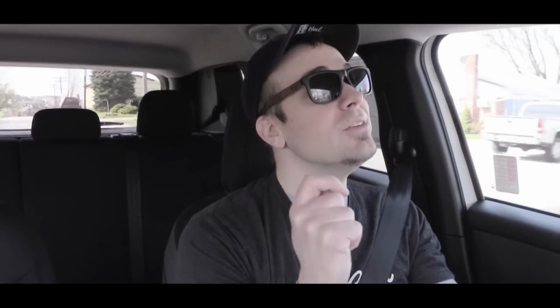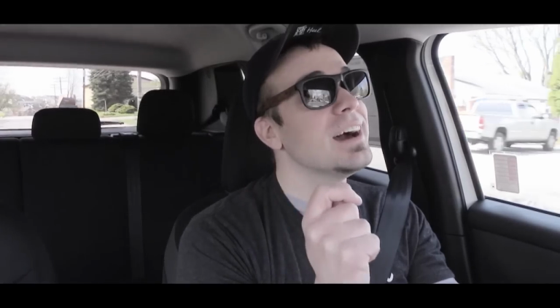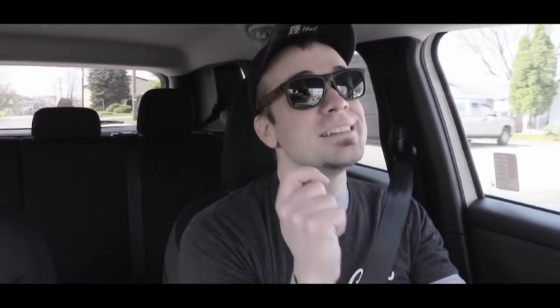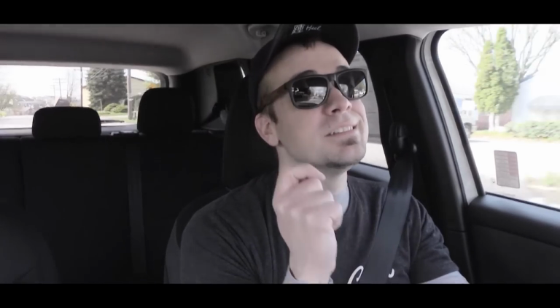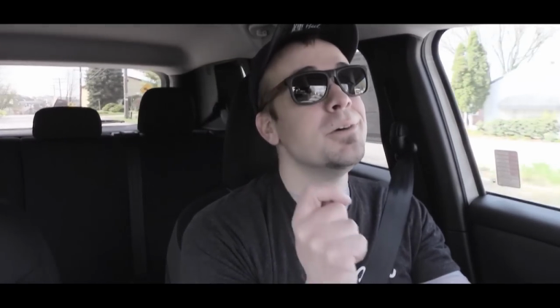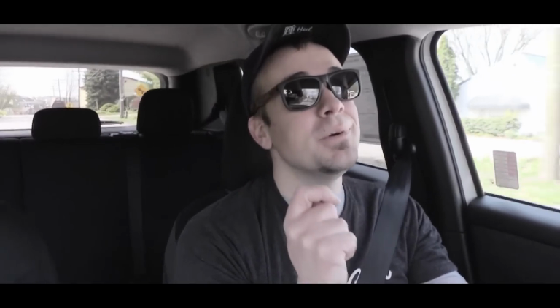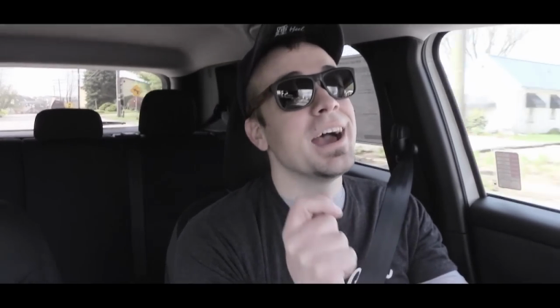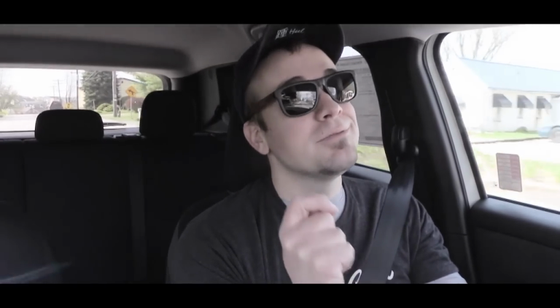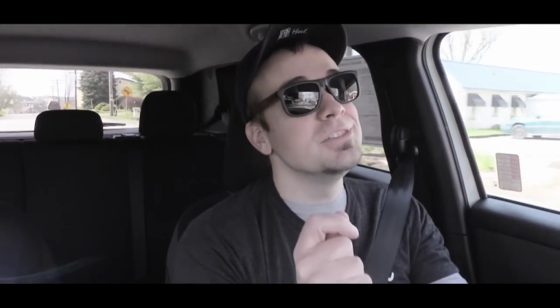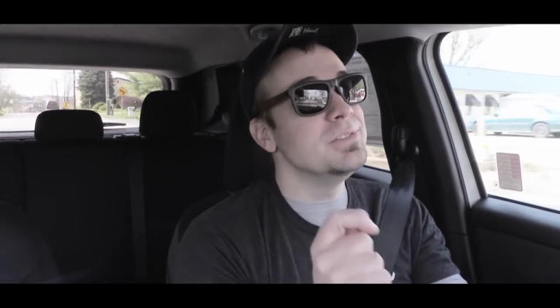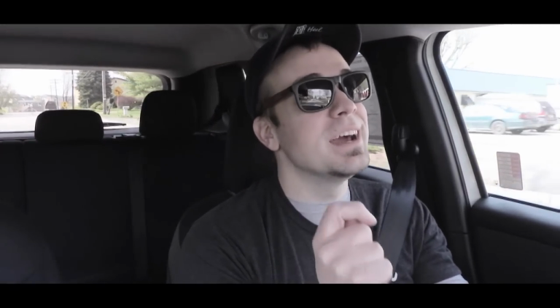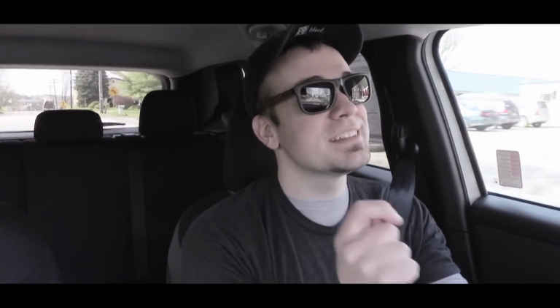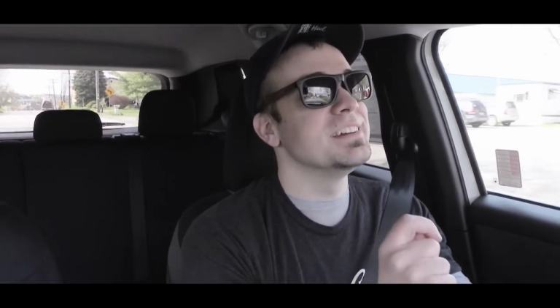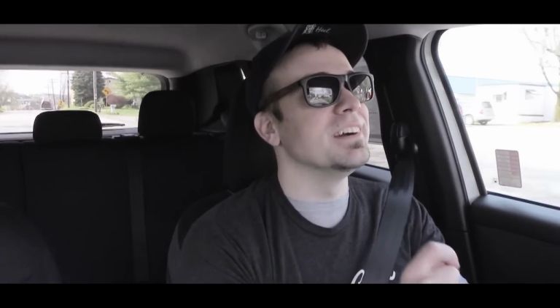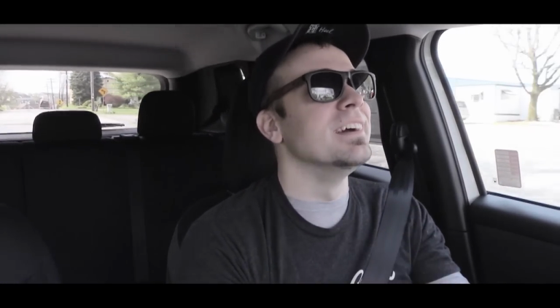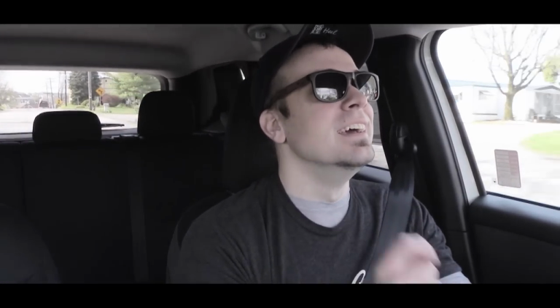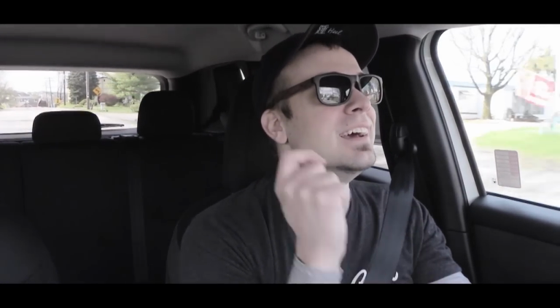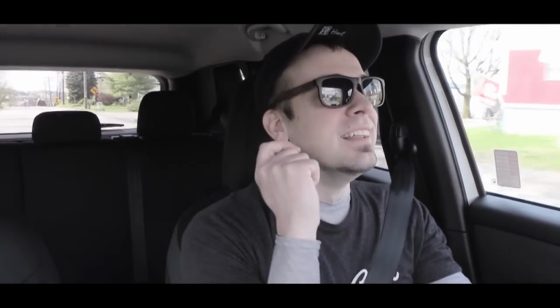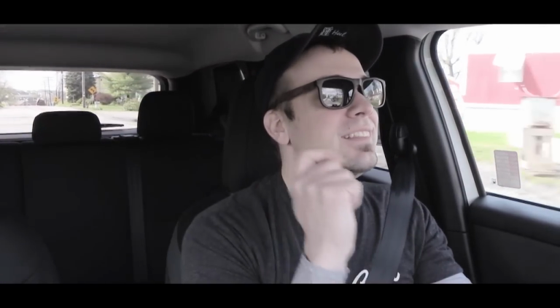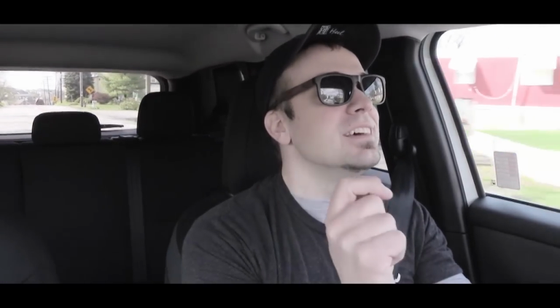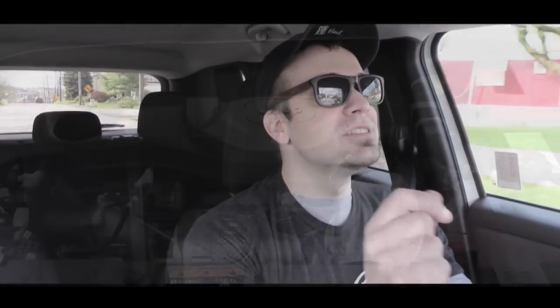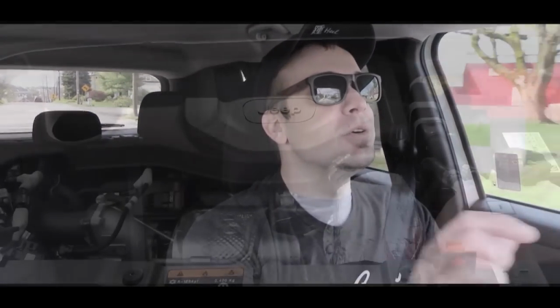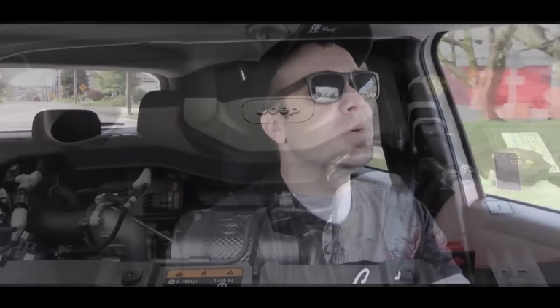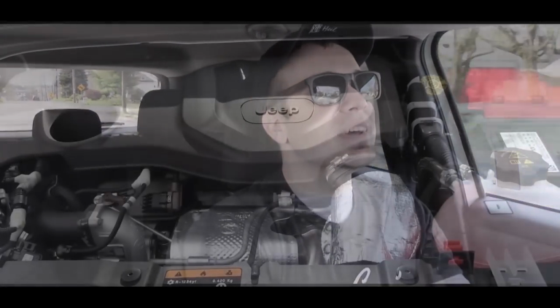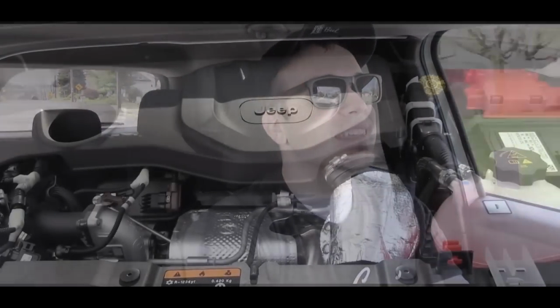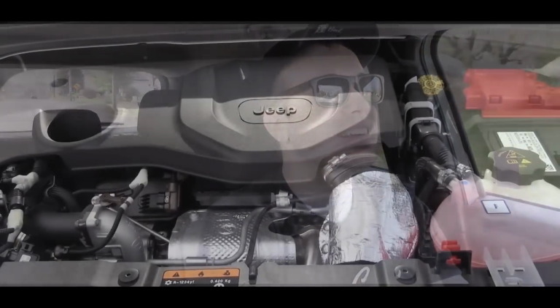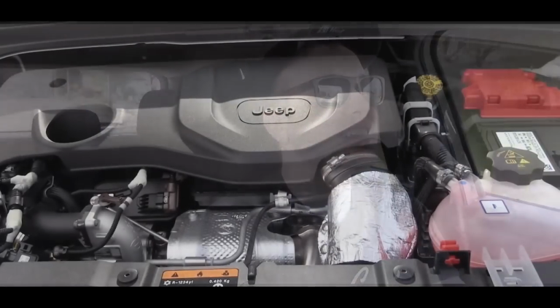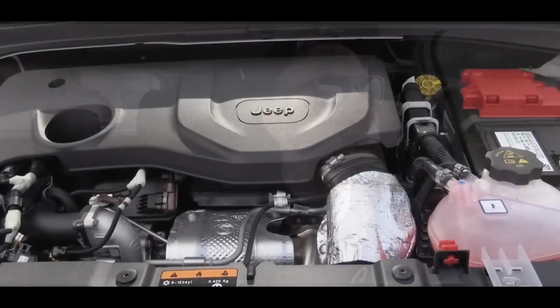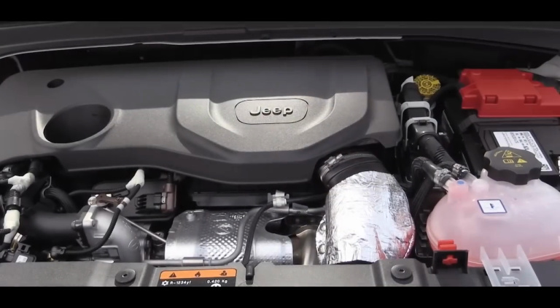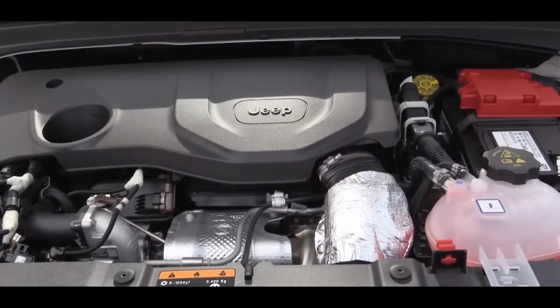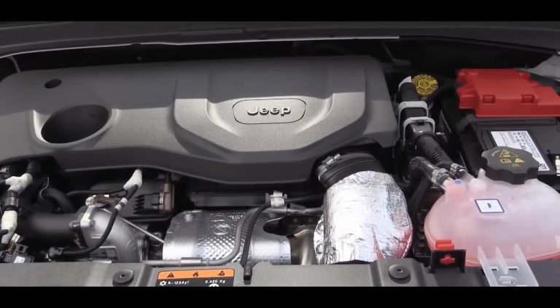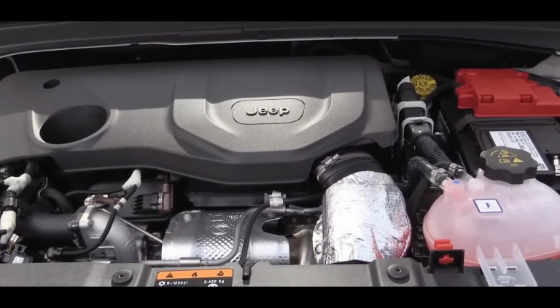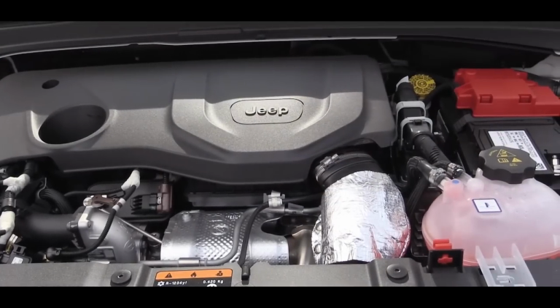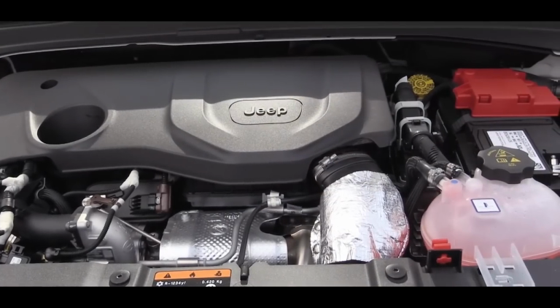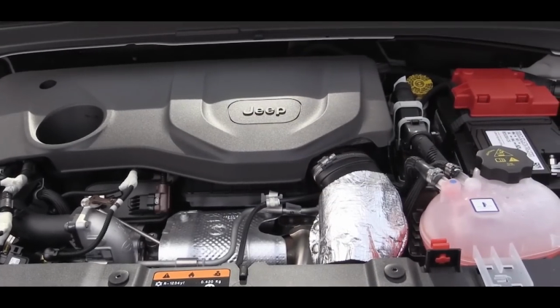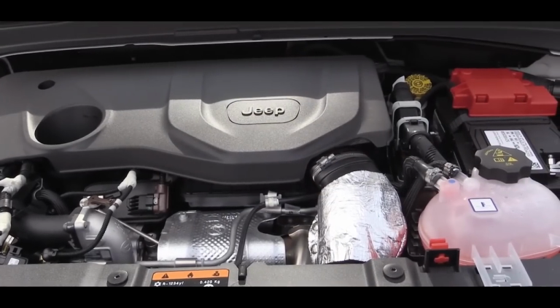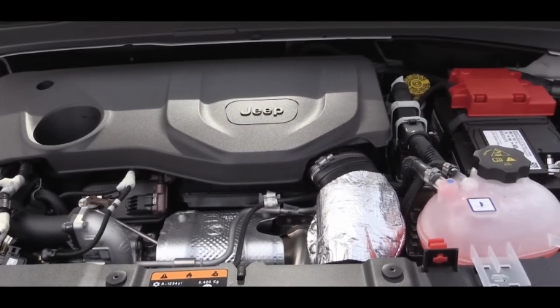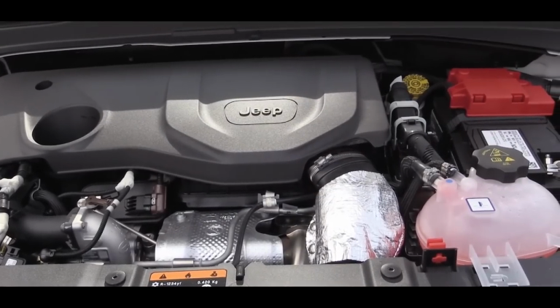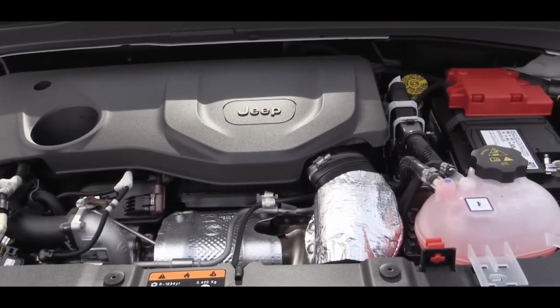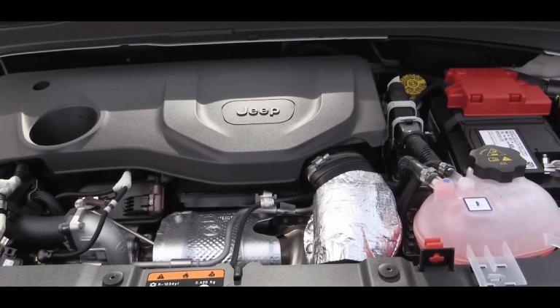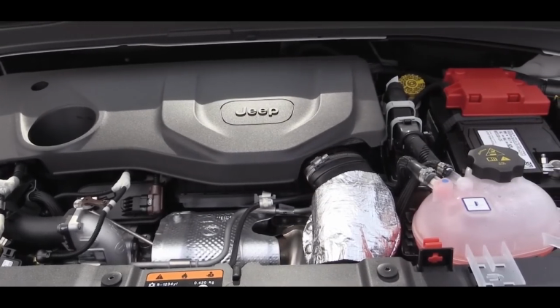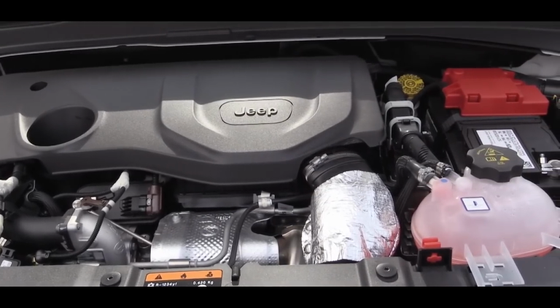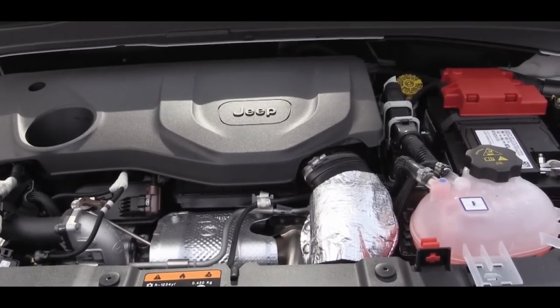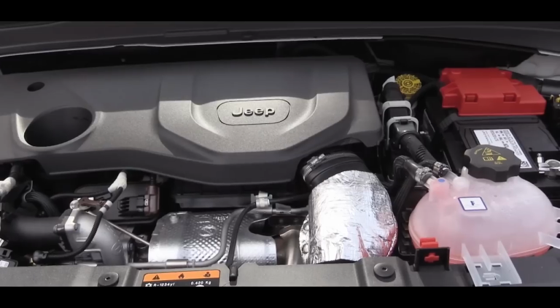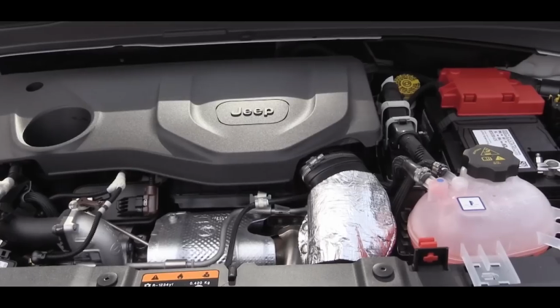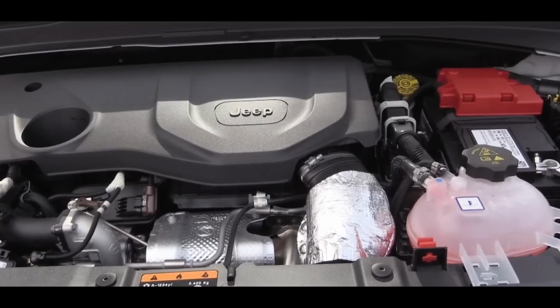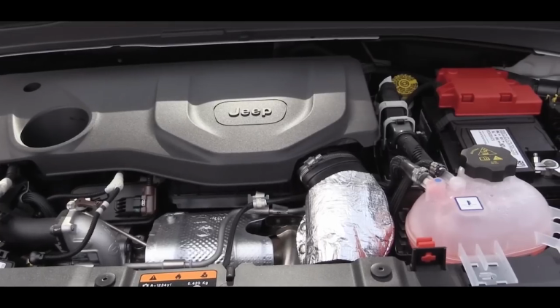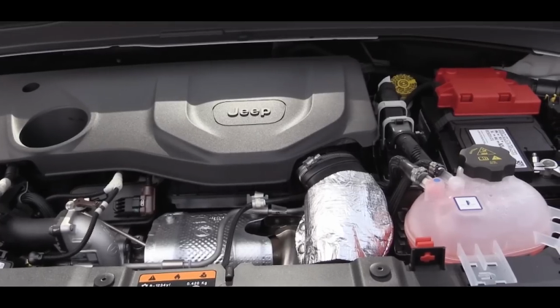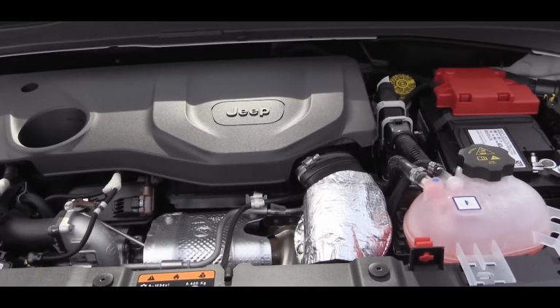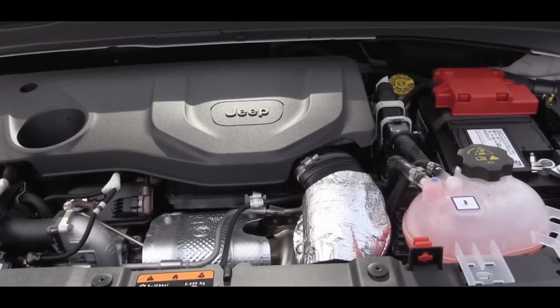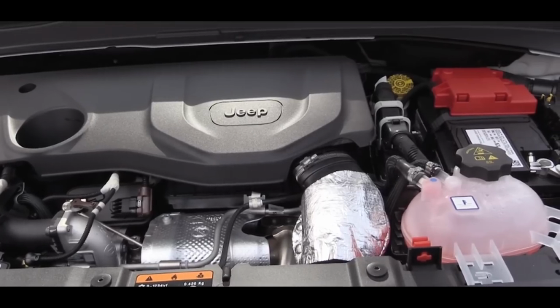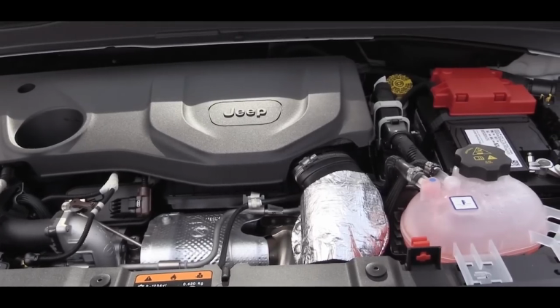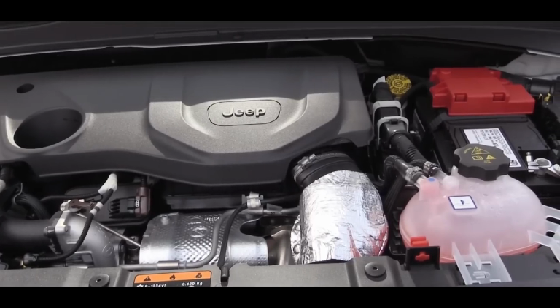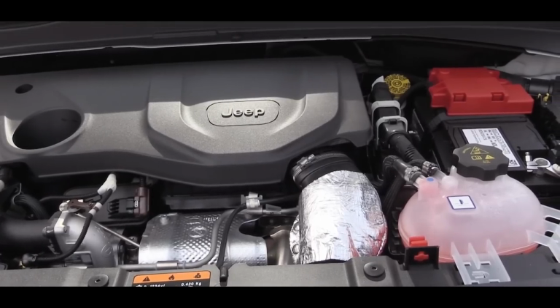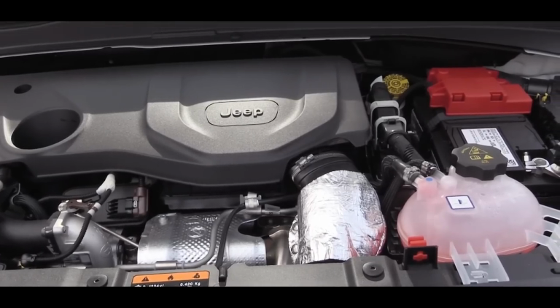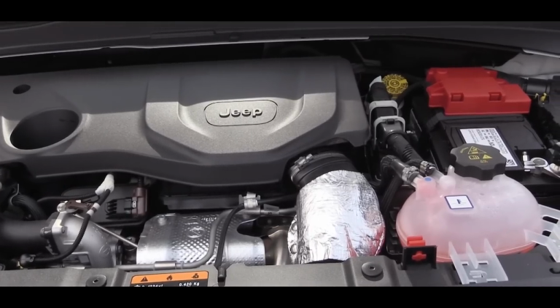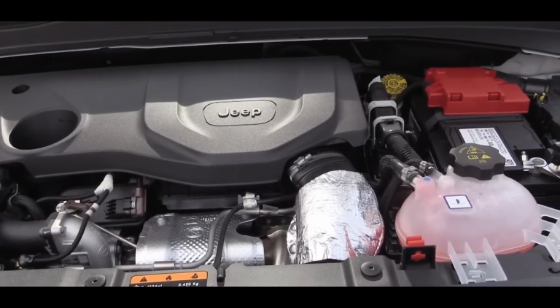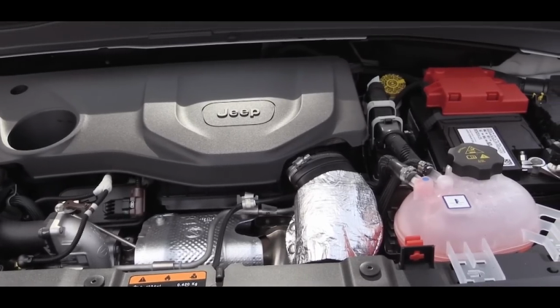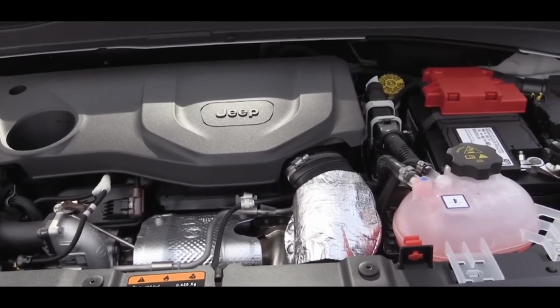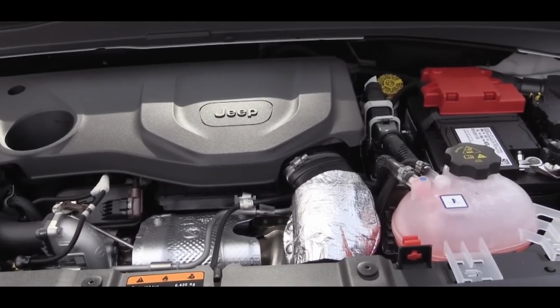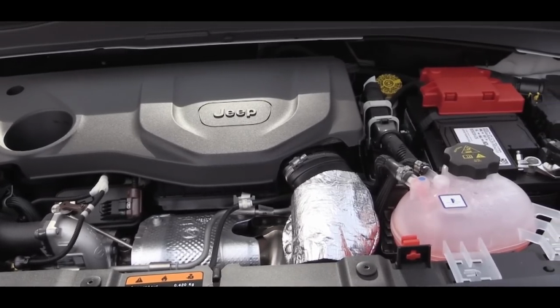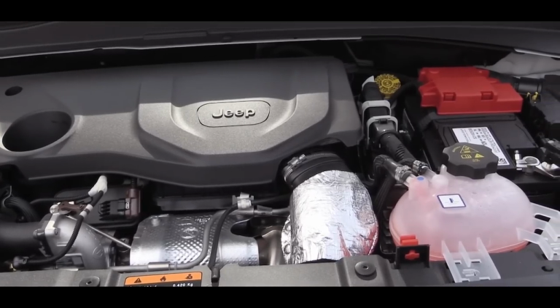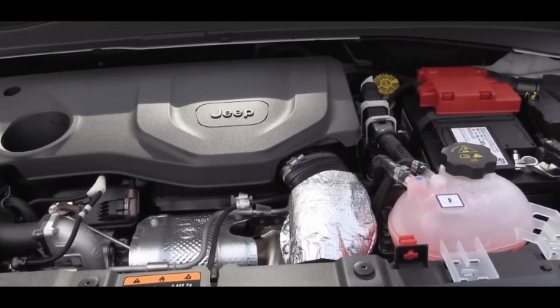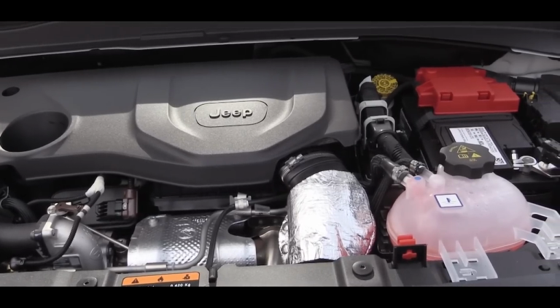So knowing we have the turbocharged engine, let's do a quick acceleration test to see how quickly we can get this 2019 Renegade up to speed.